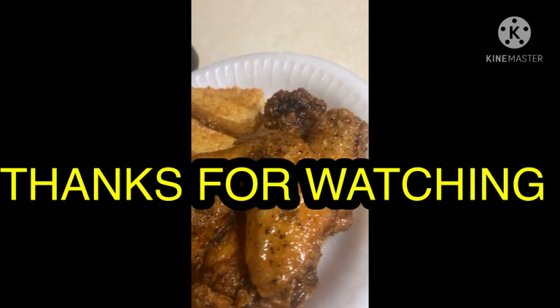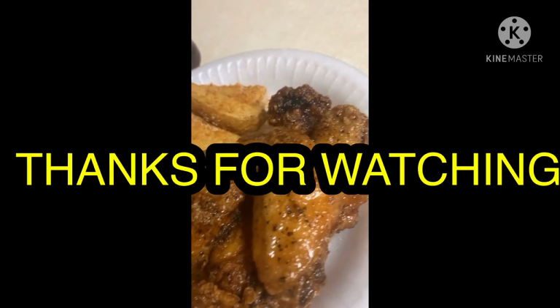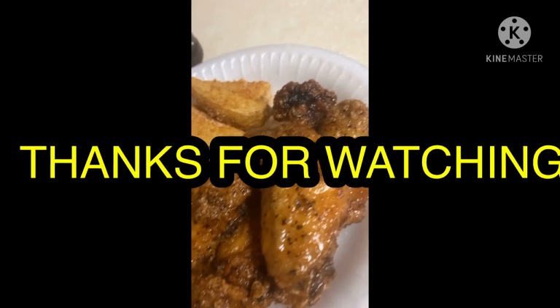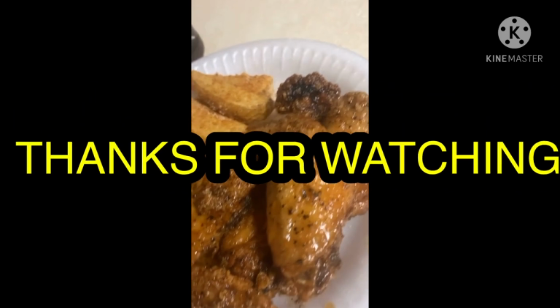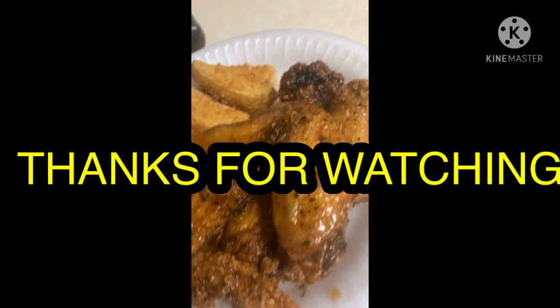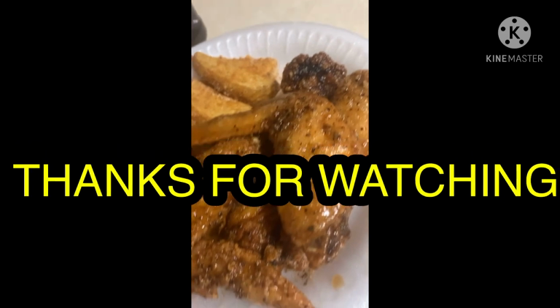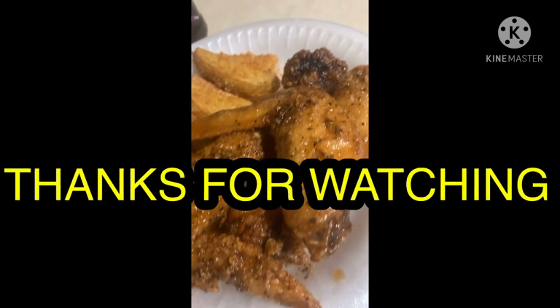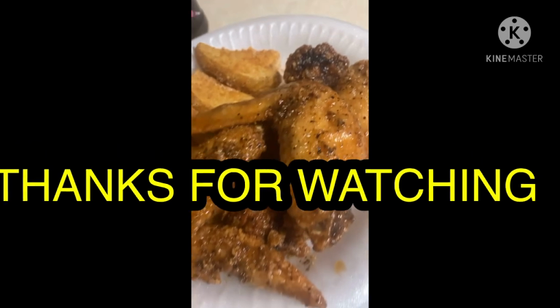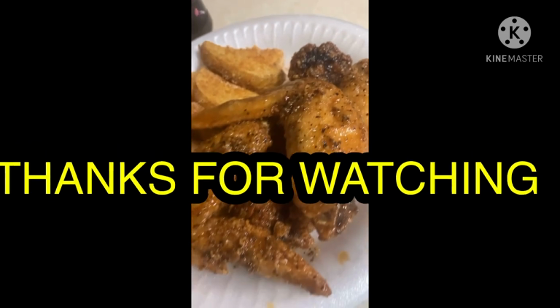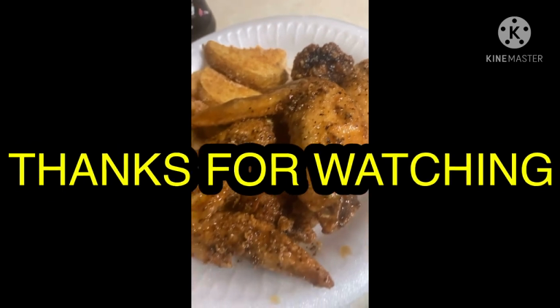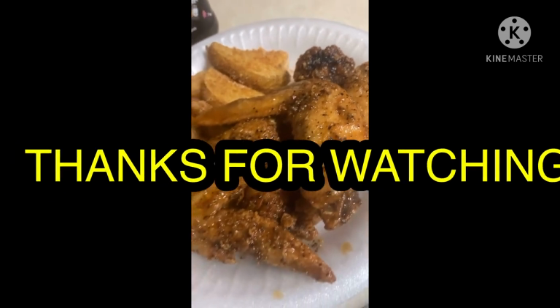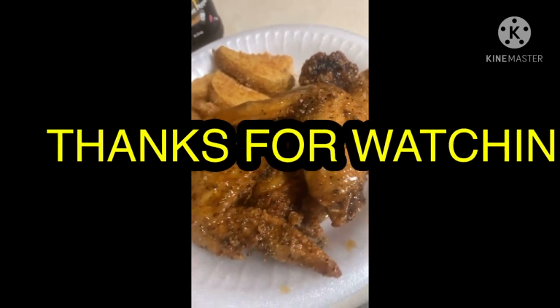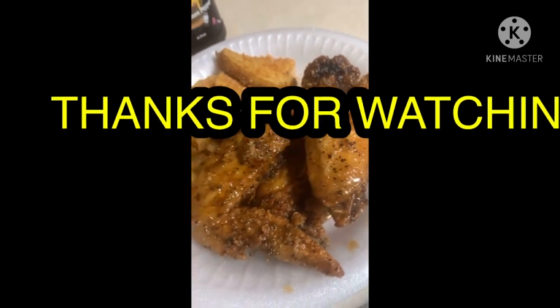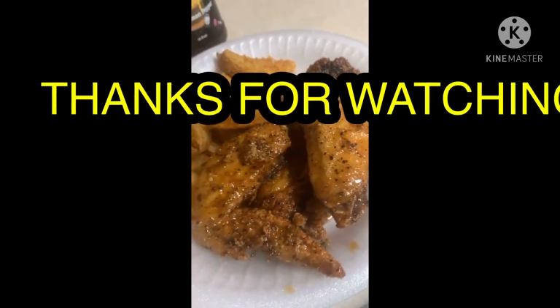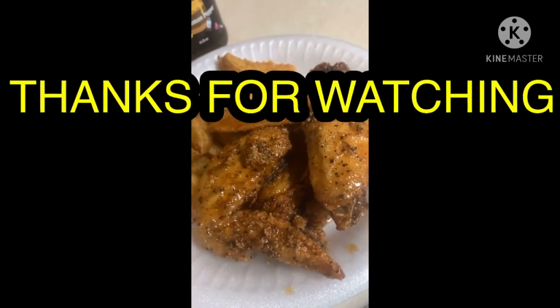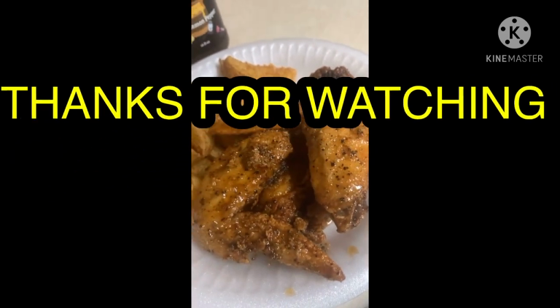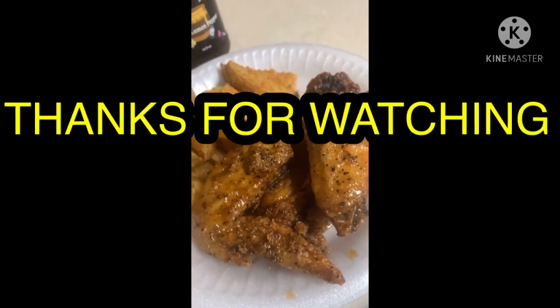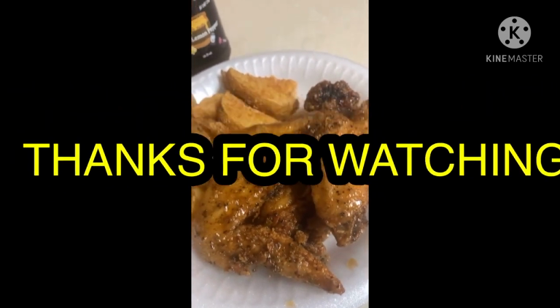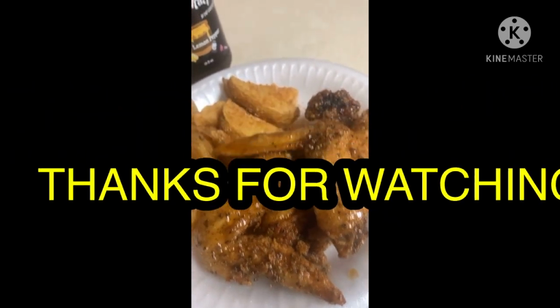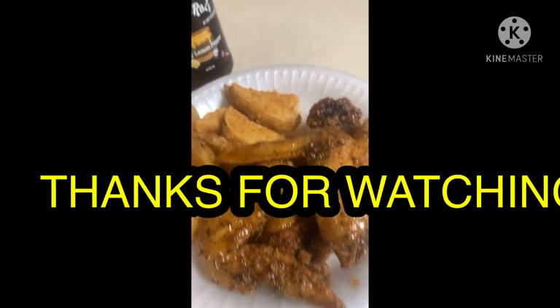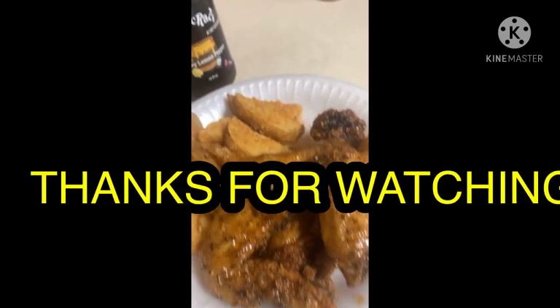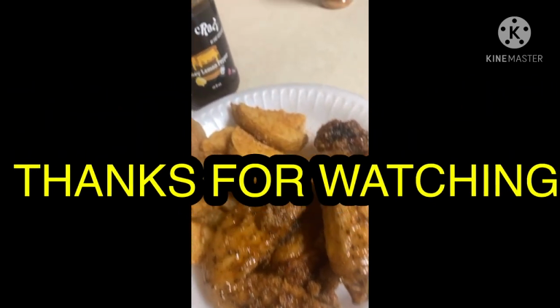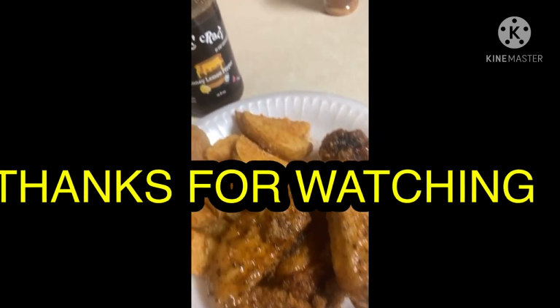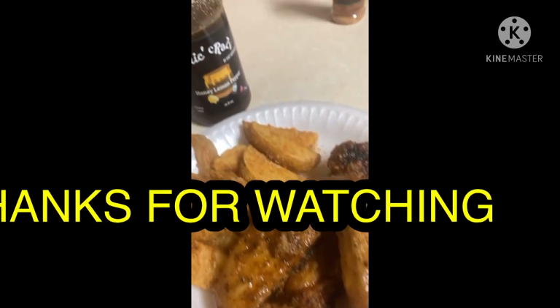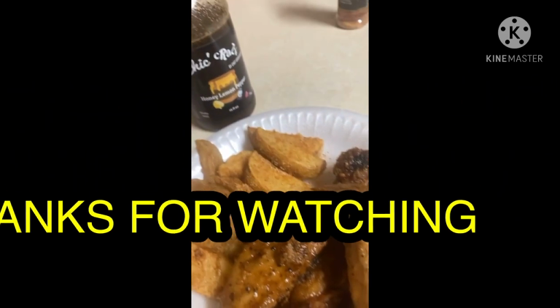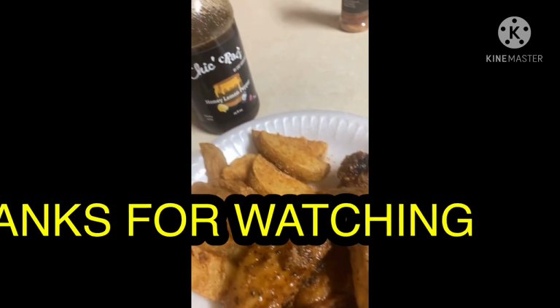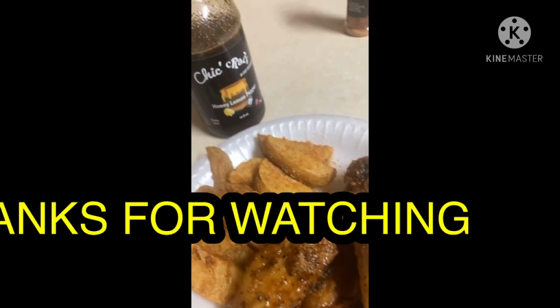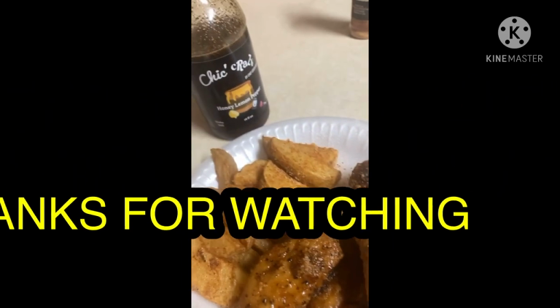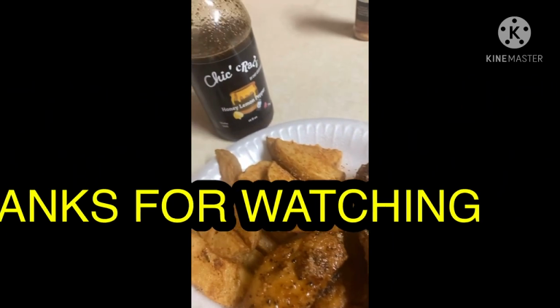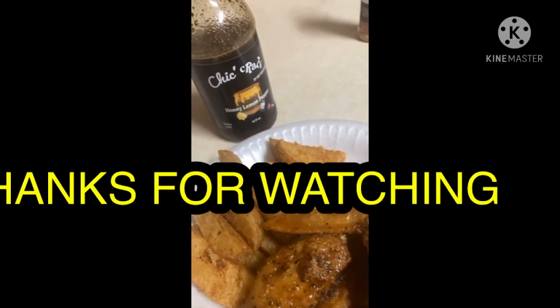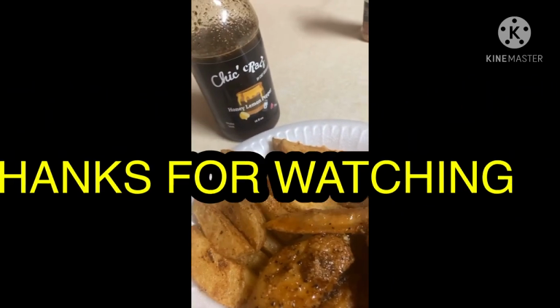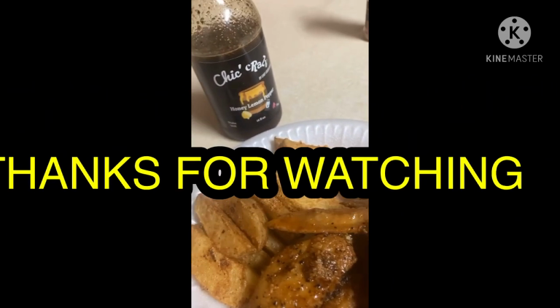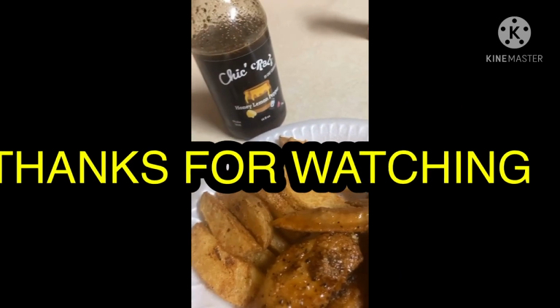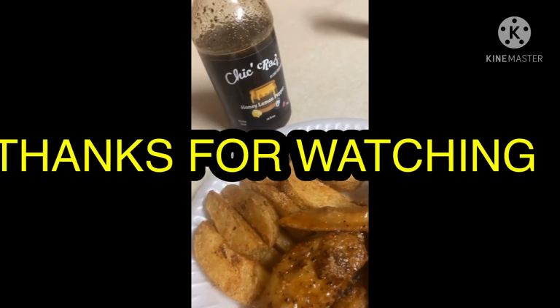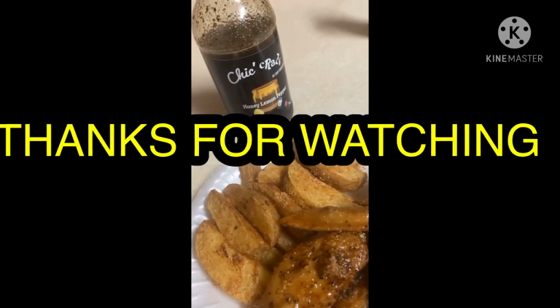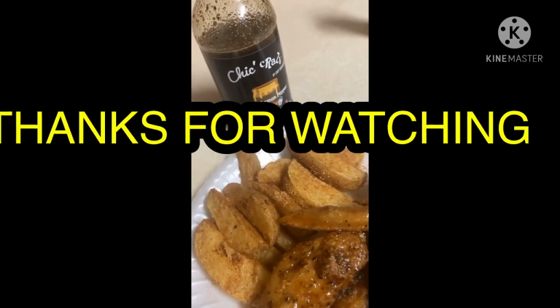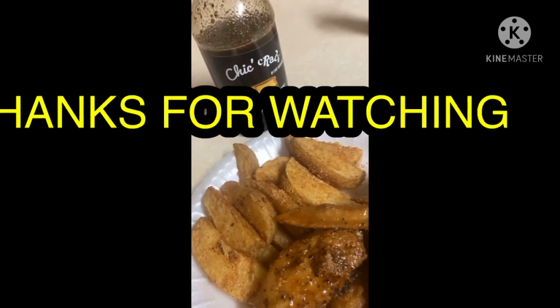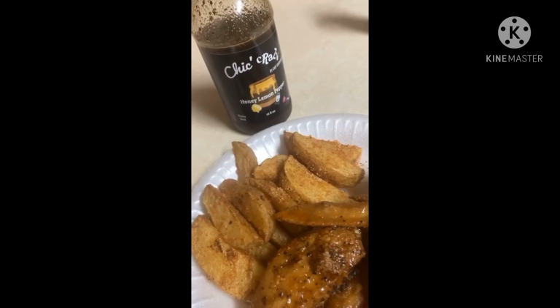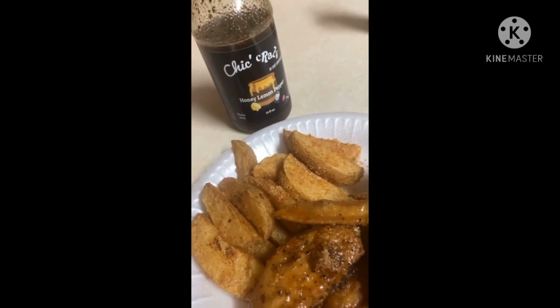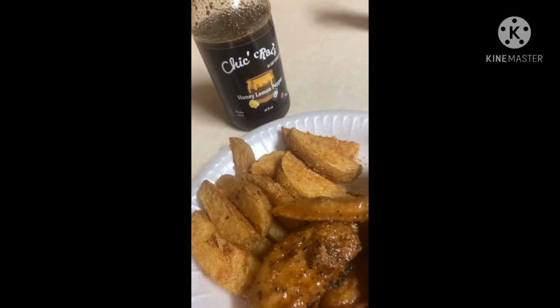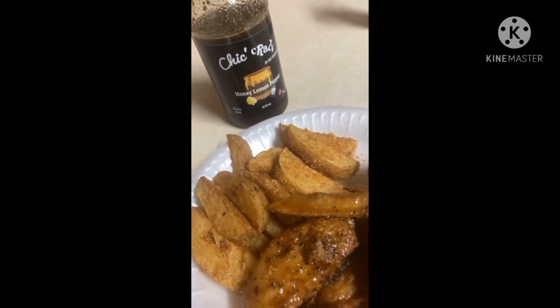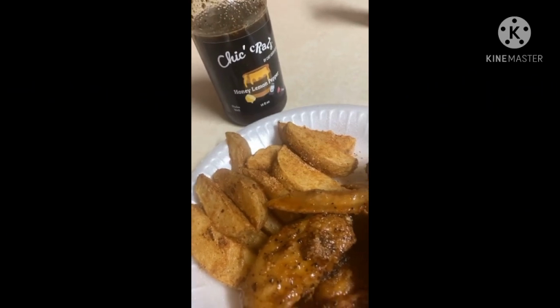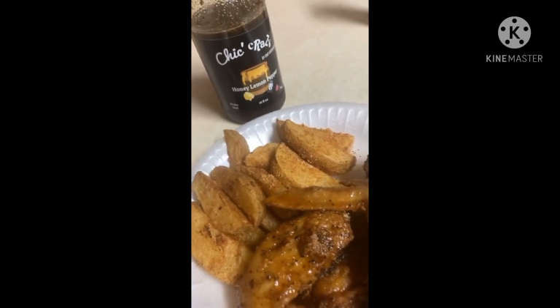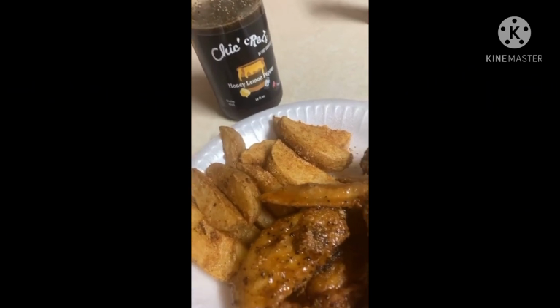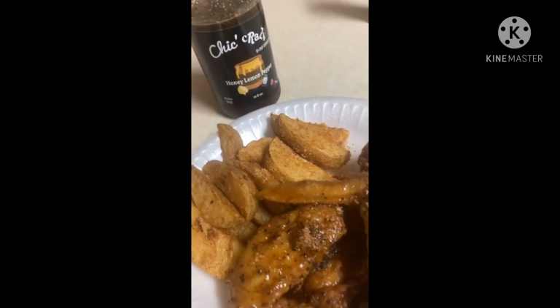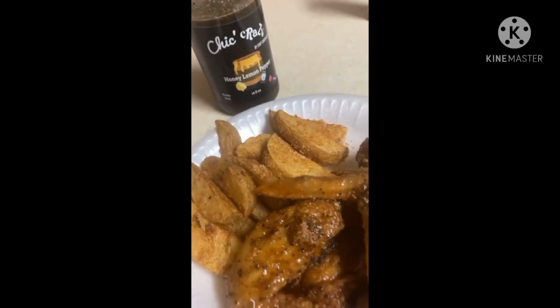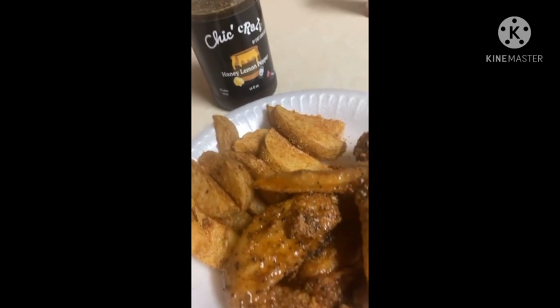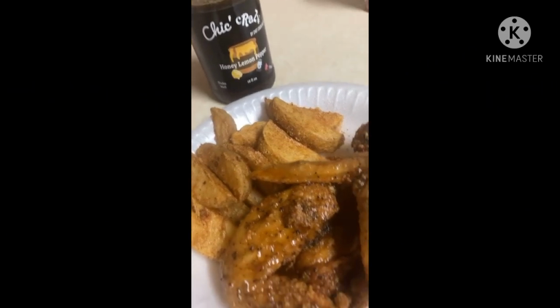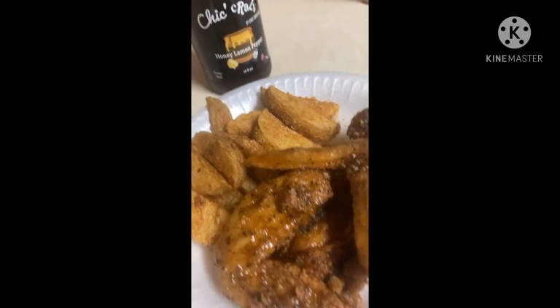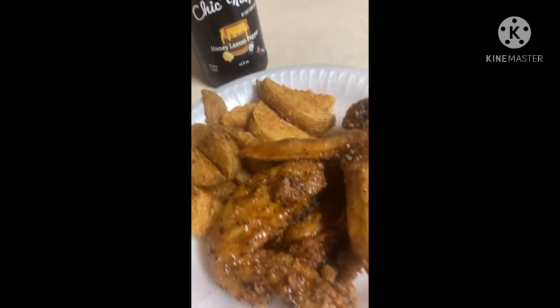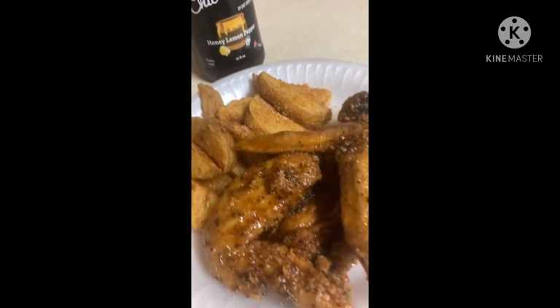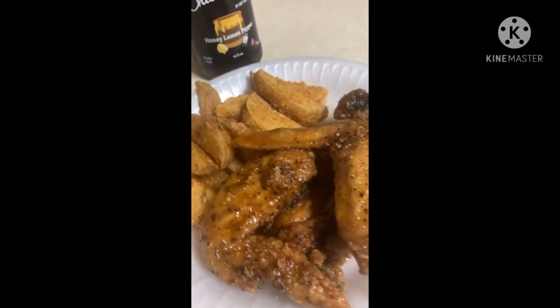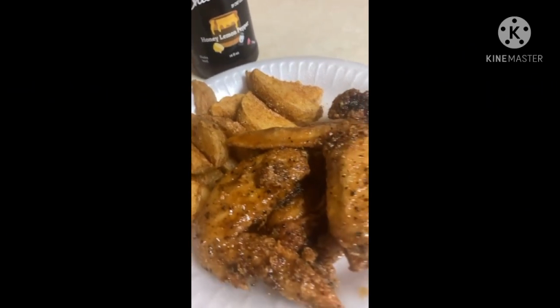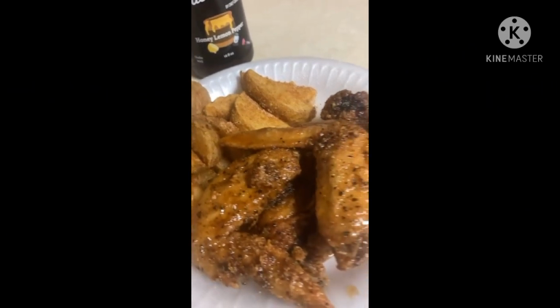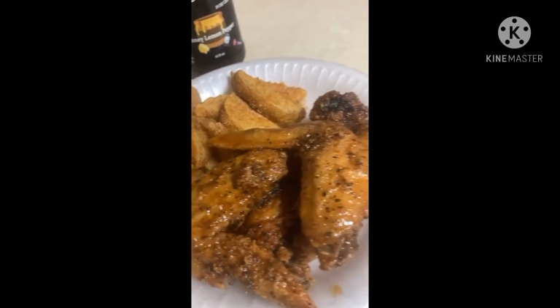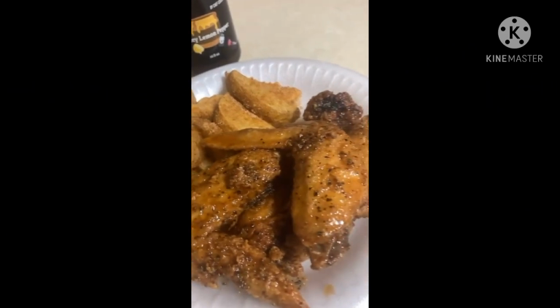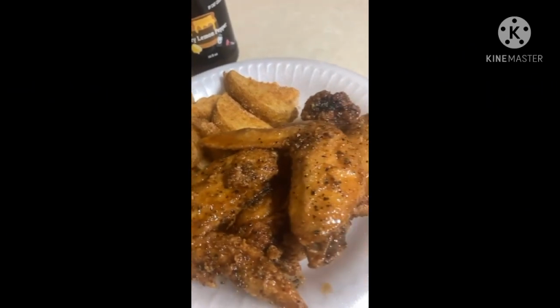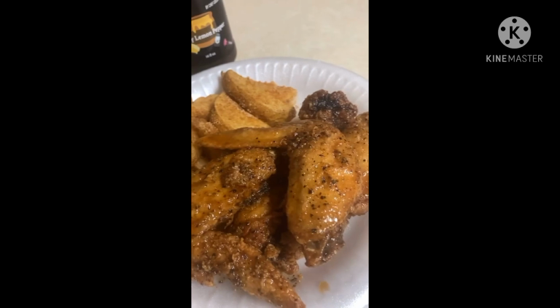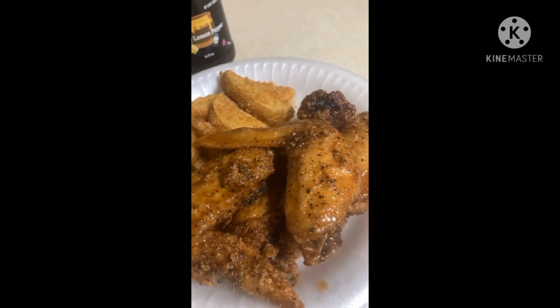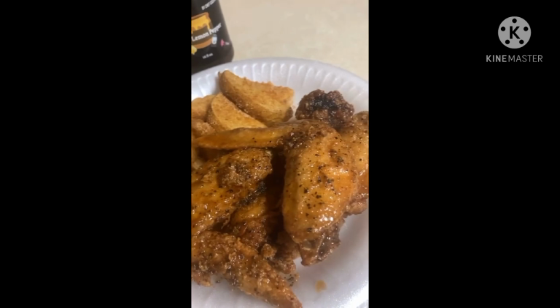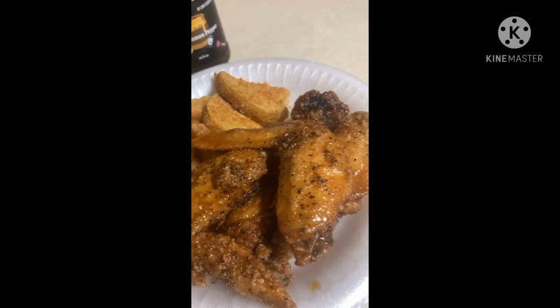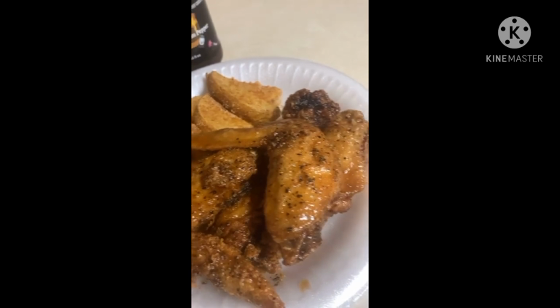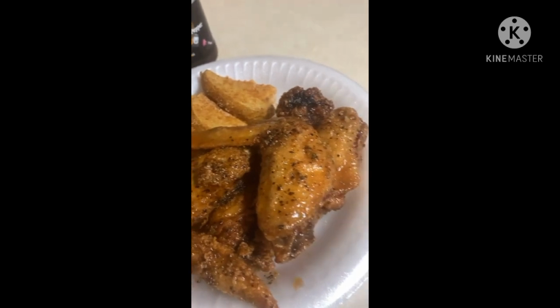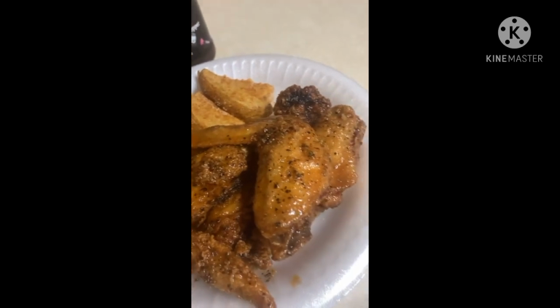Get into that honey lemon pepper sauce by the sheet — show that sauce though!